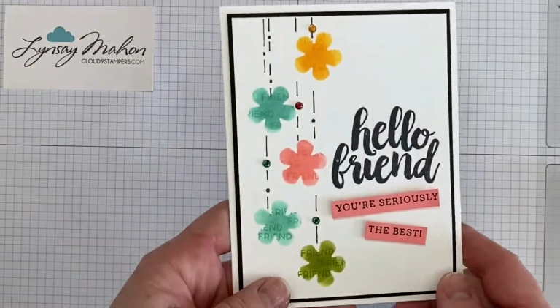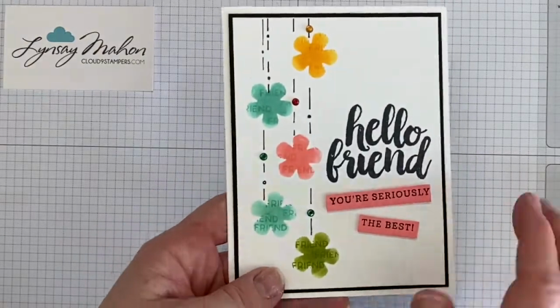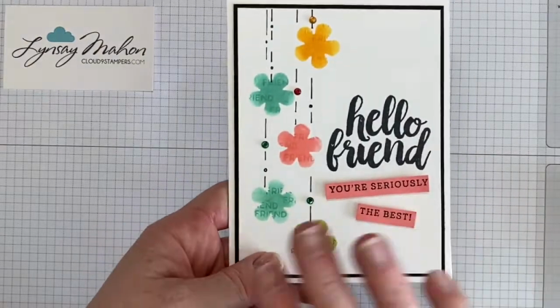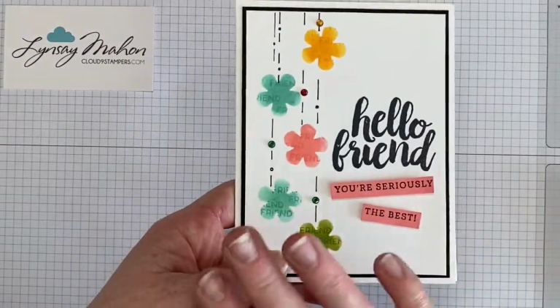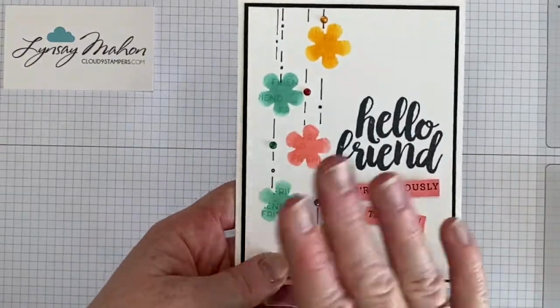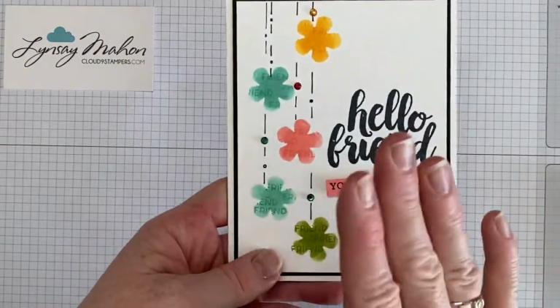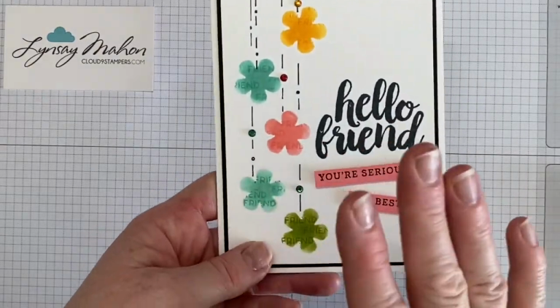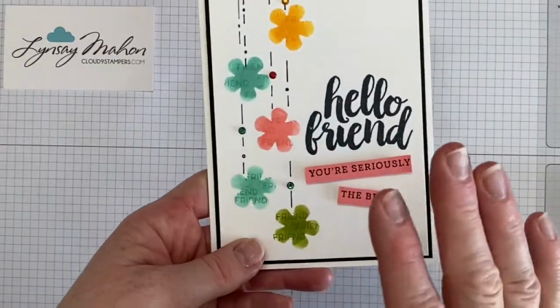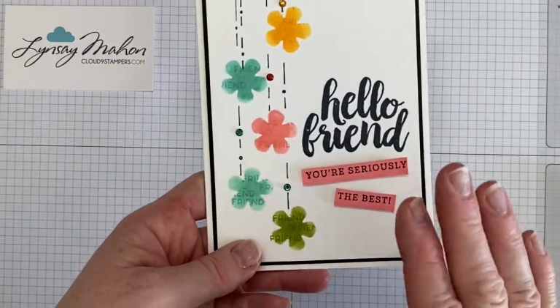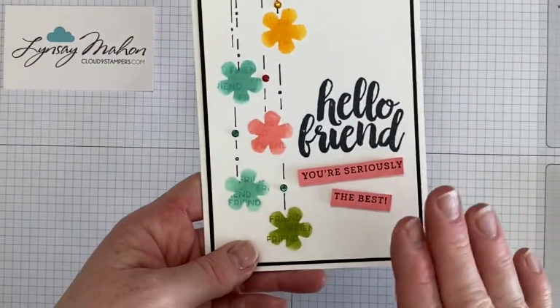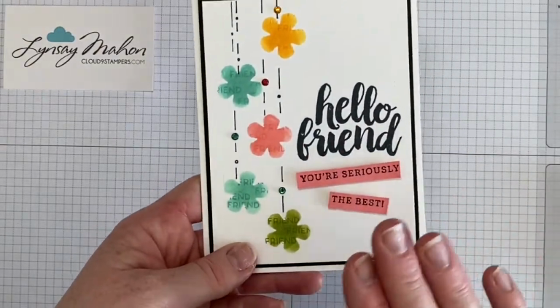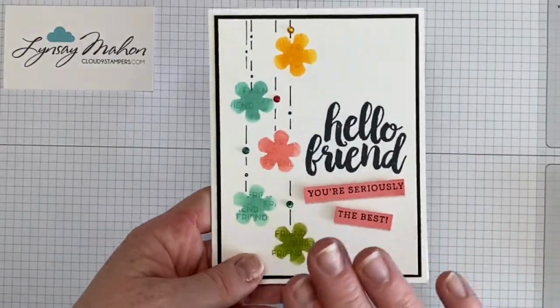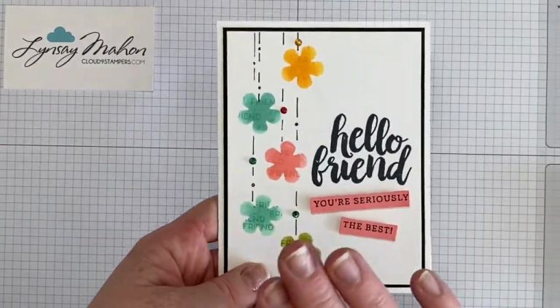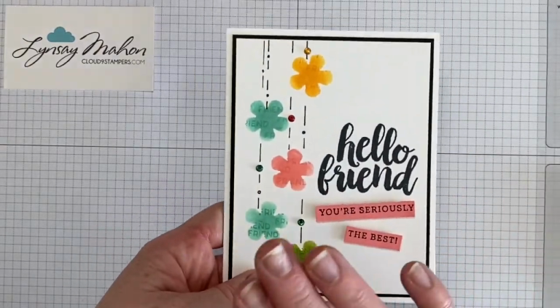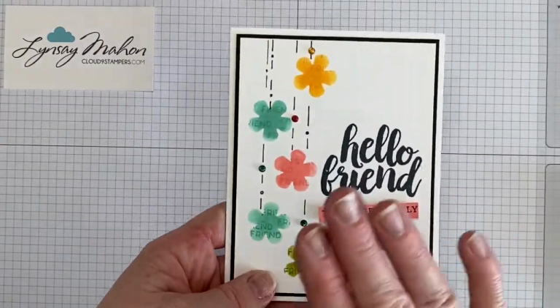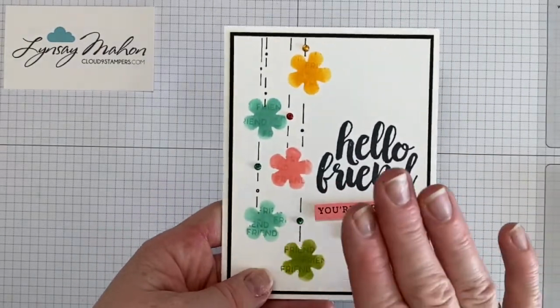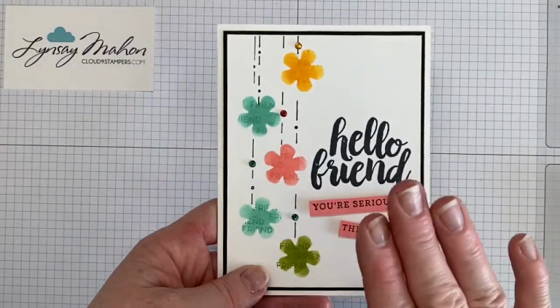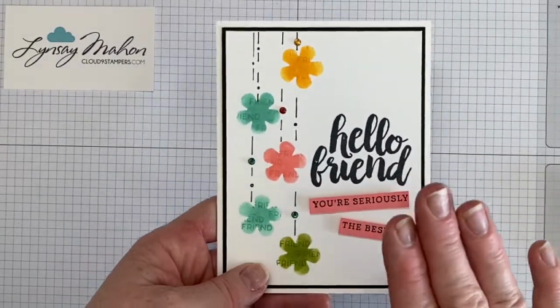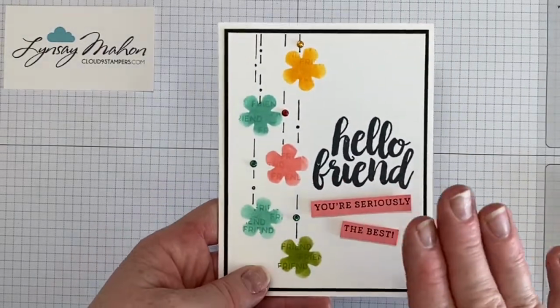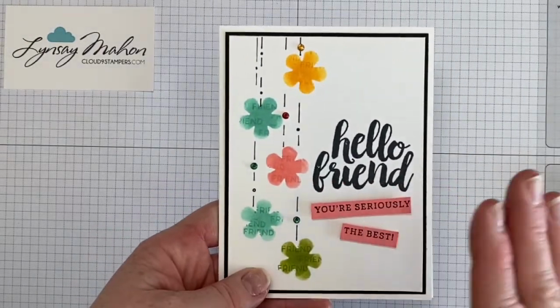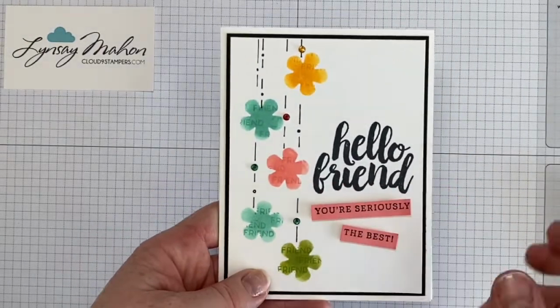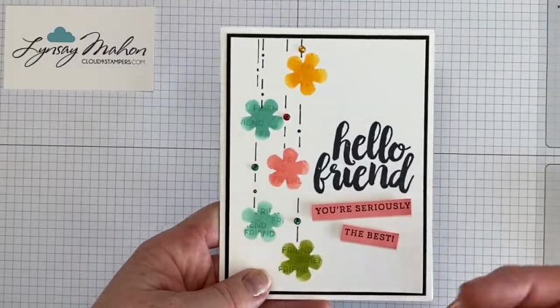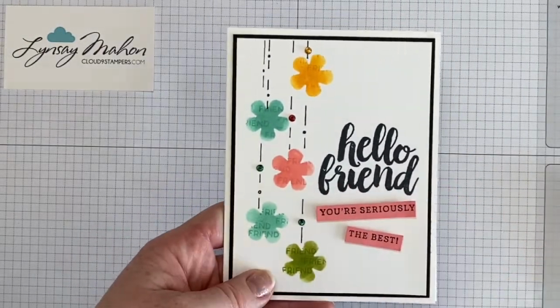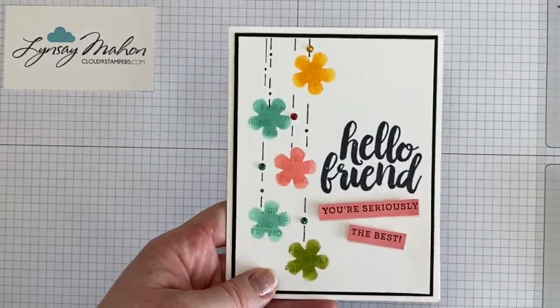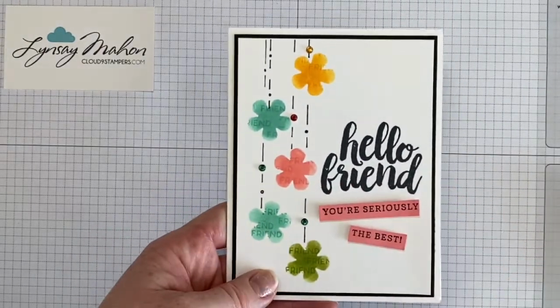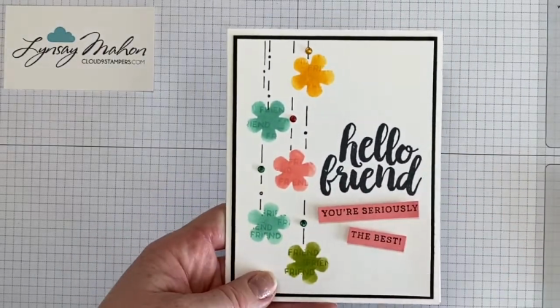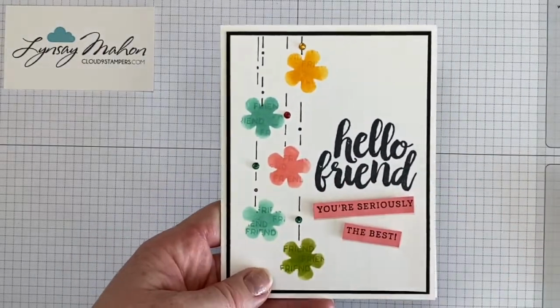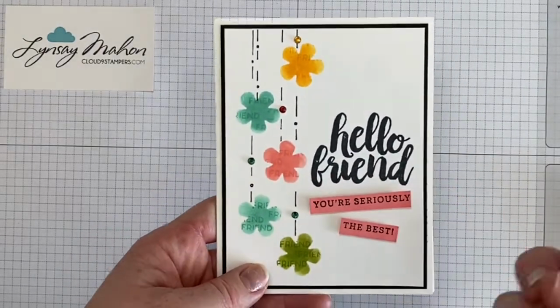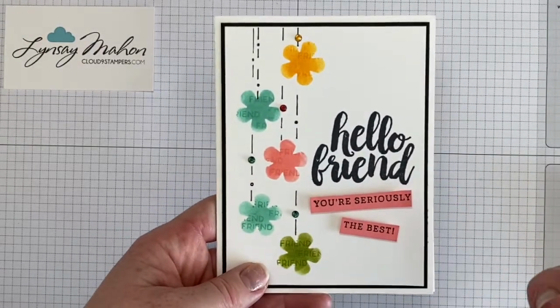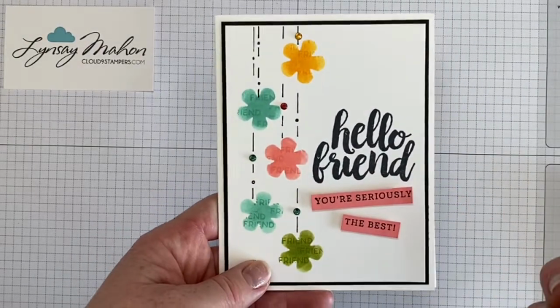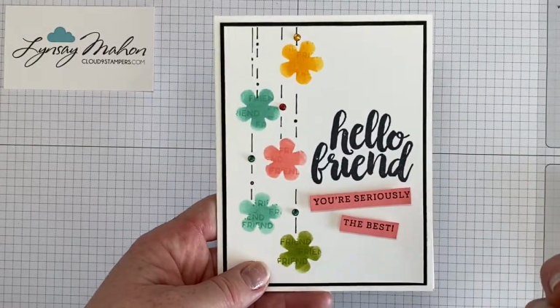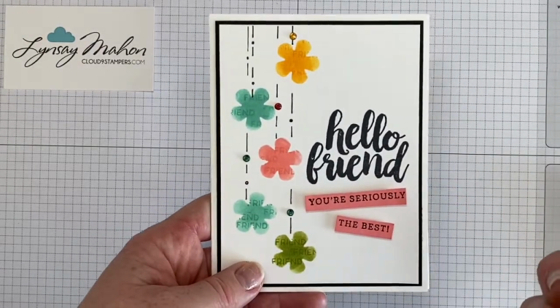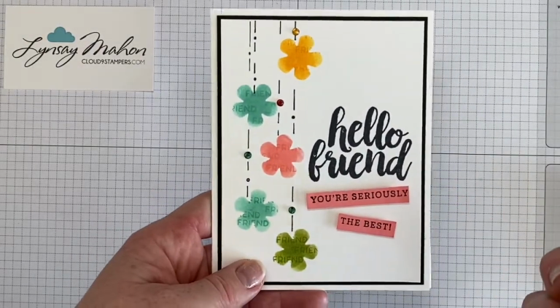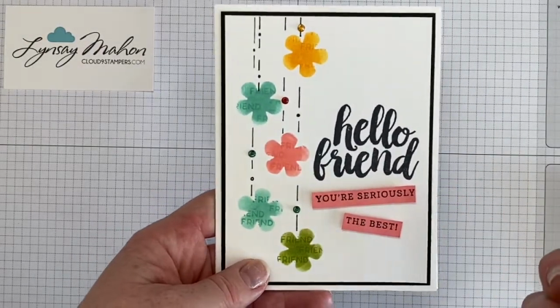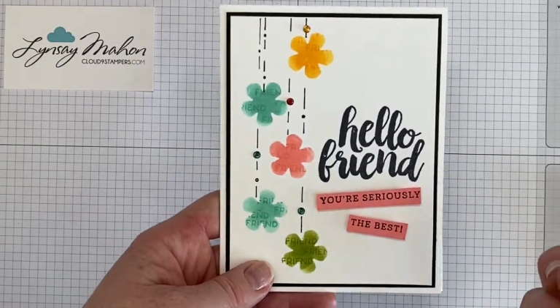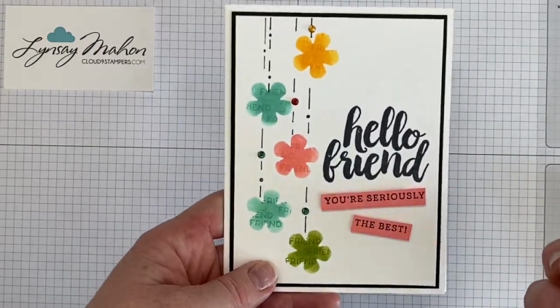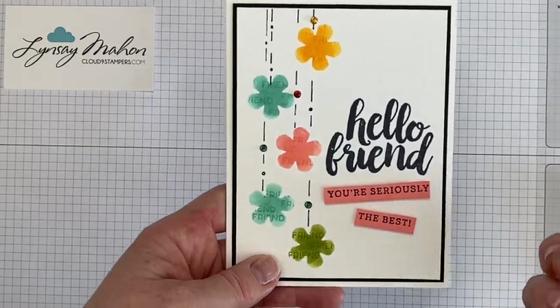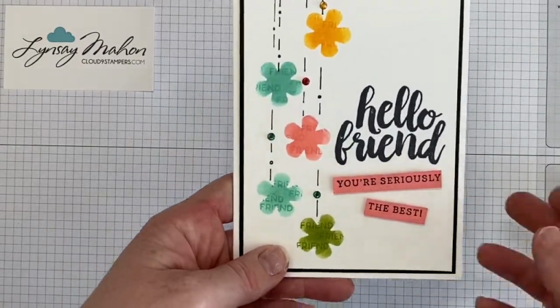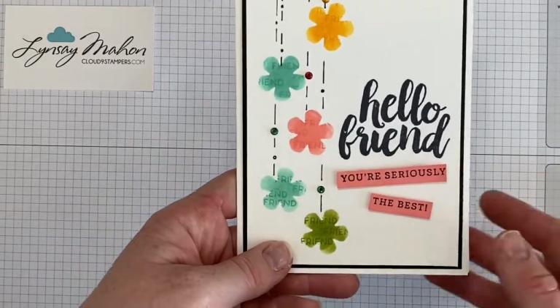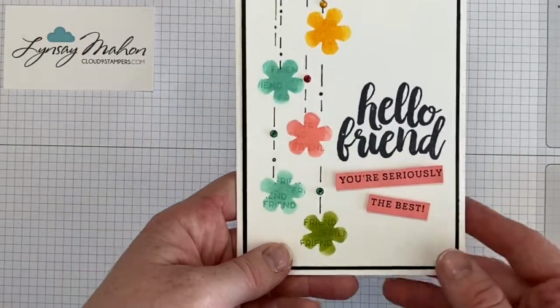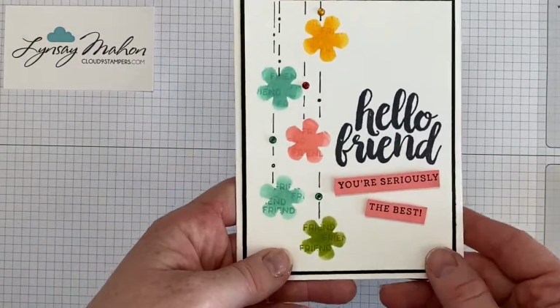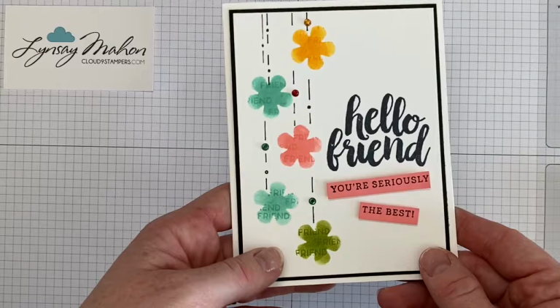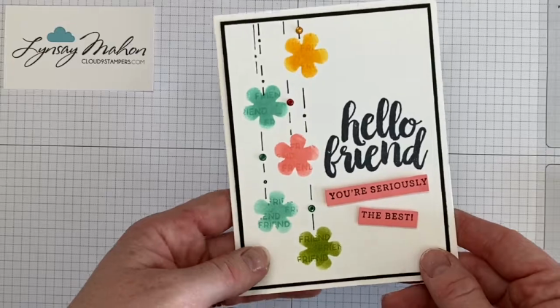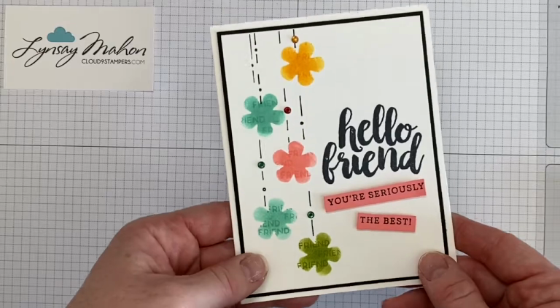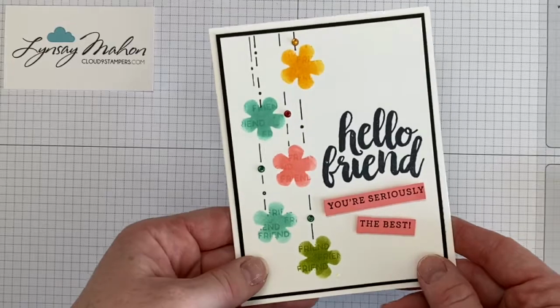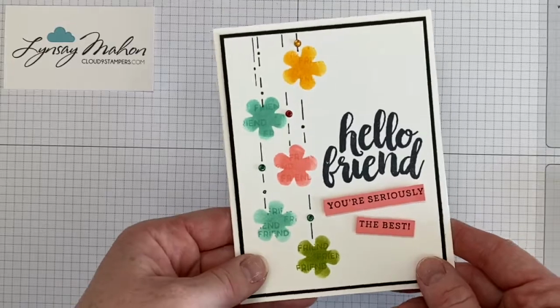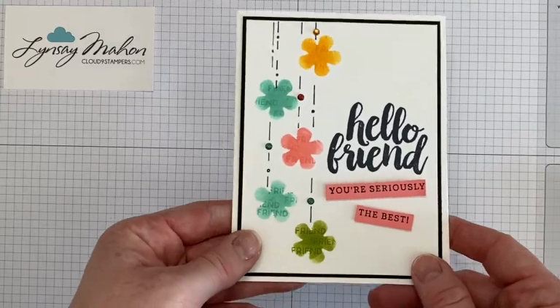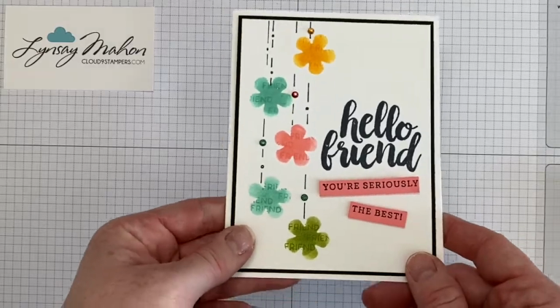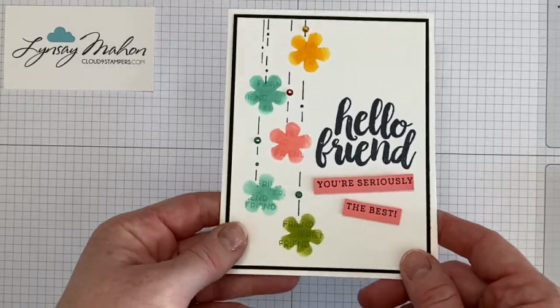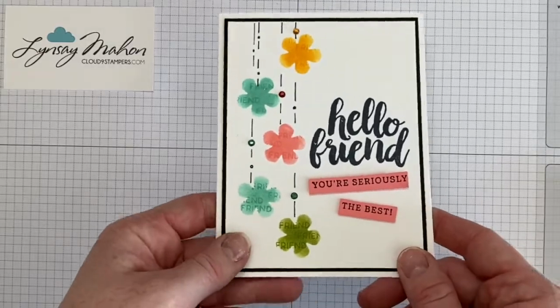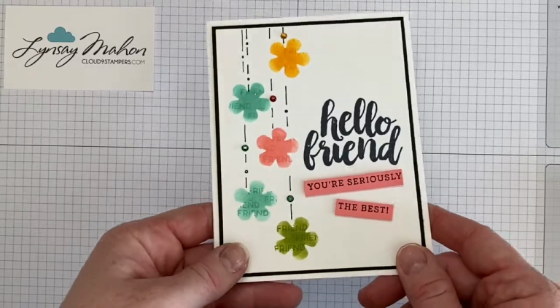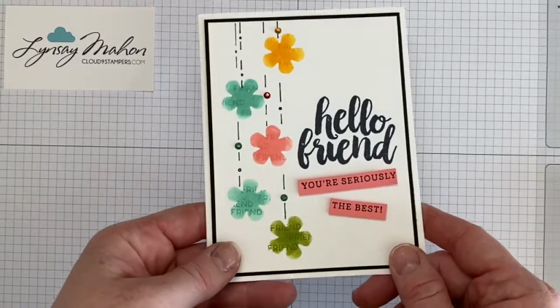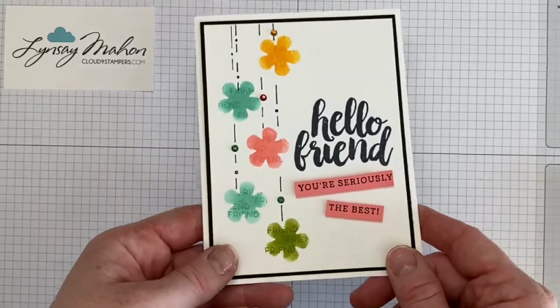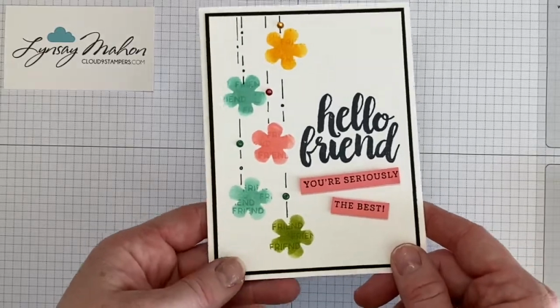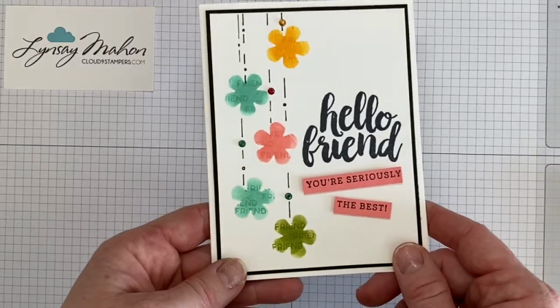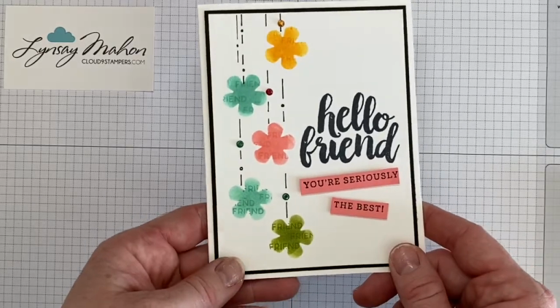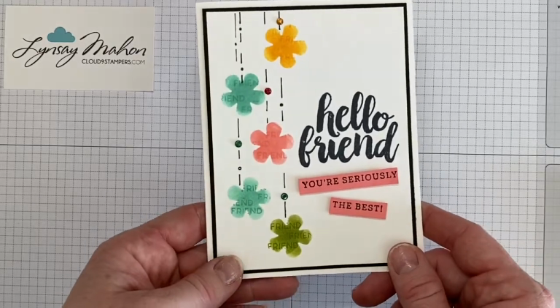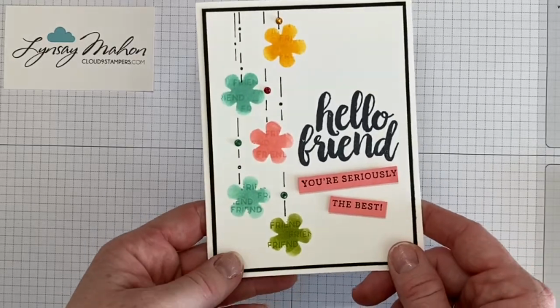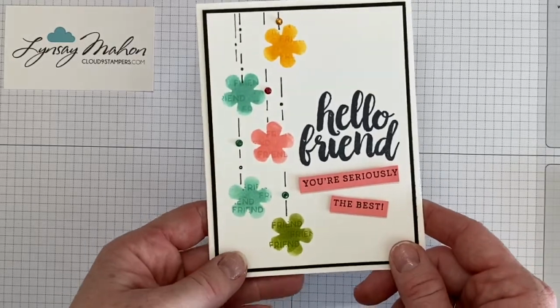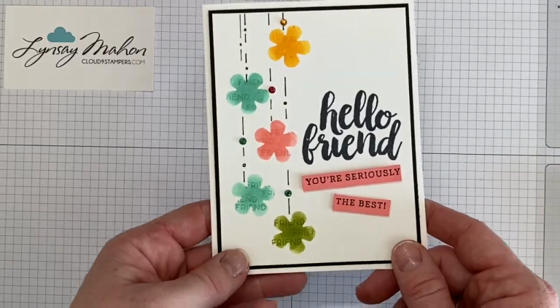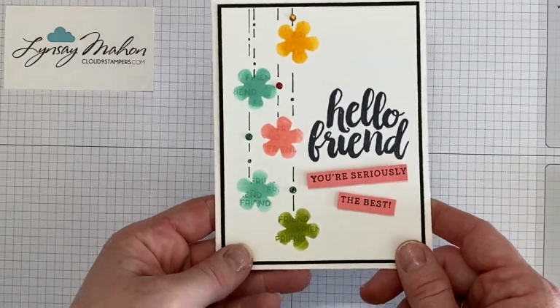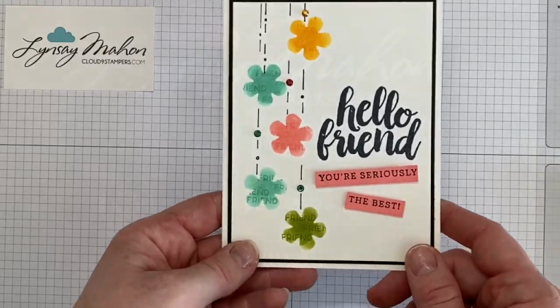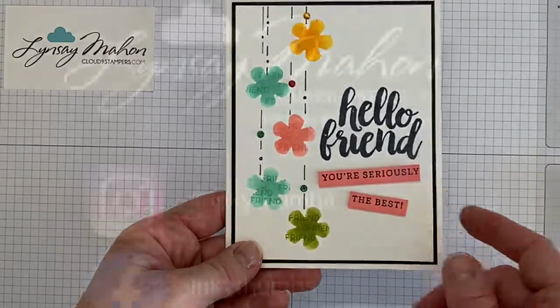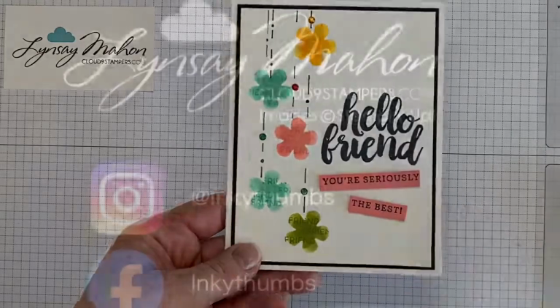Use any mask that you like — you can bring in dies or punches that you have and really experiment with it. Have fun!